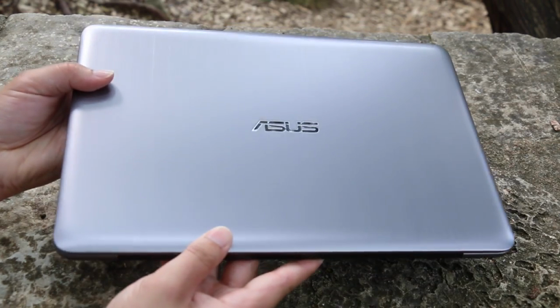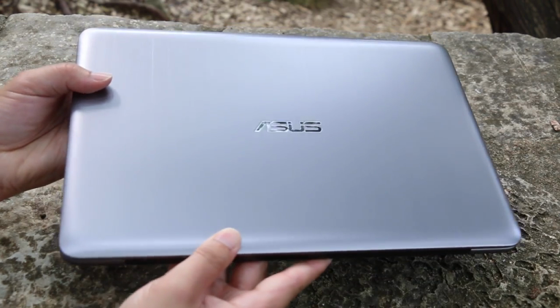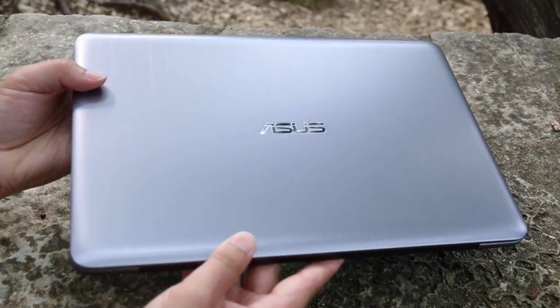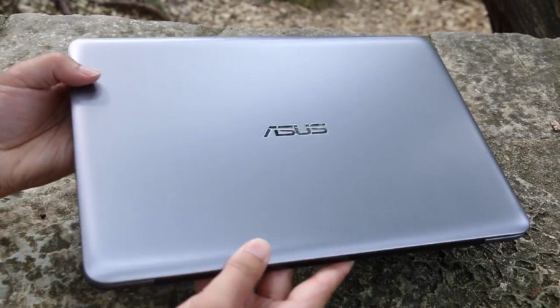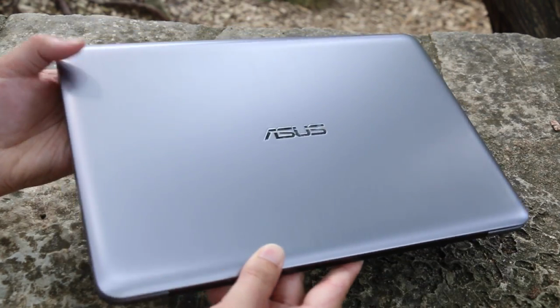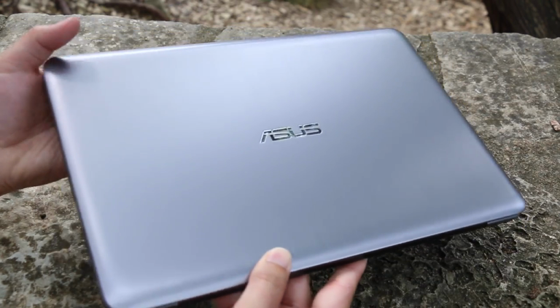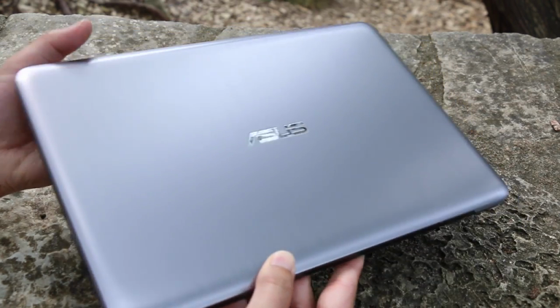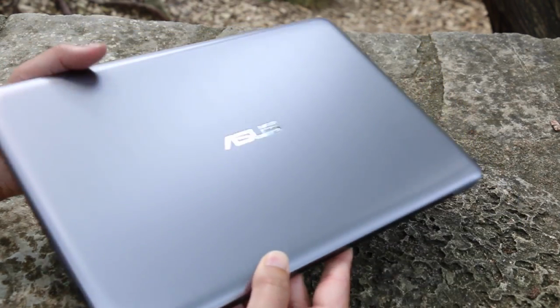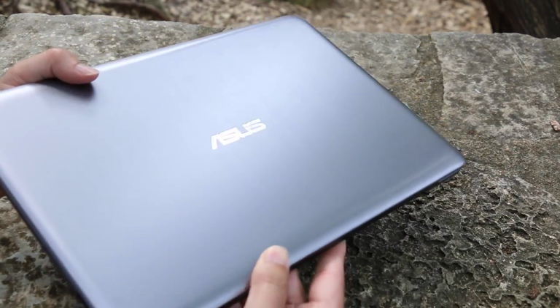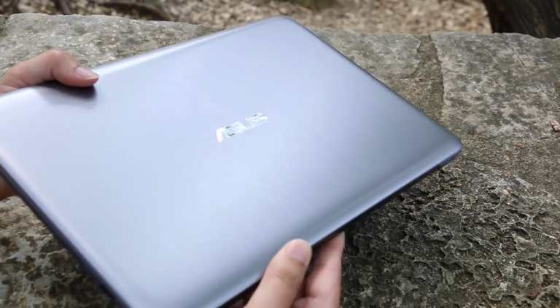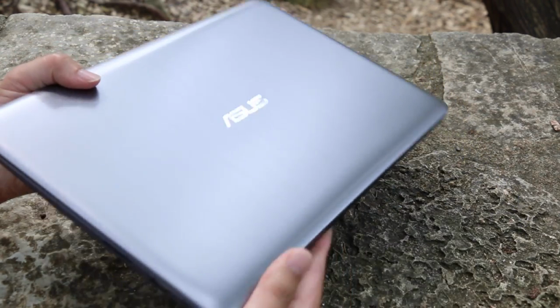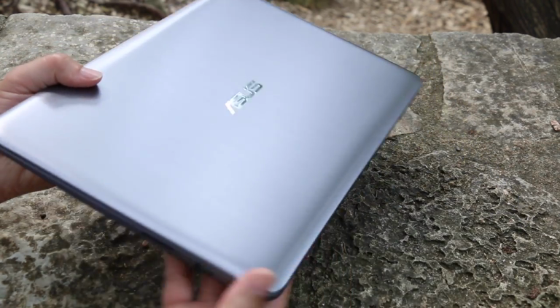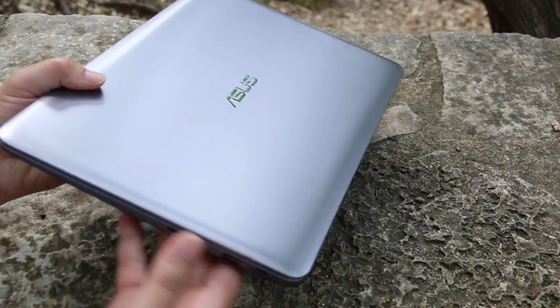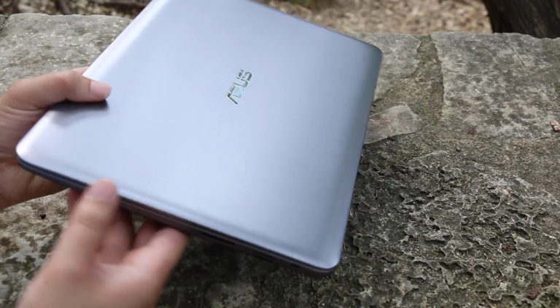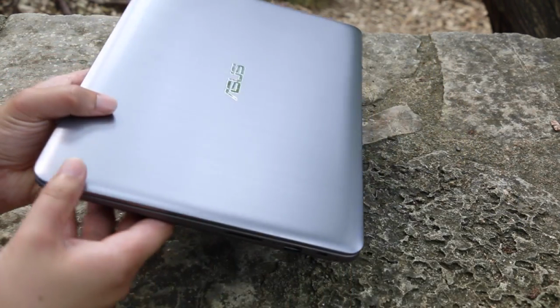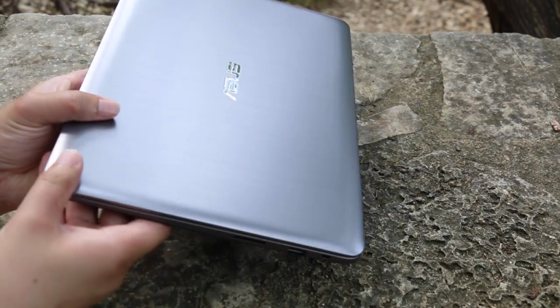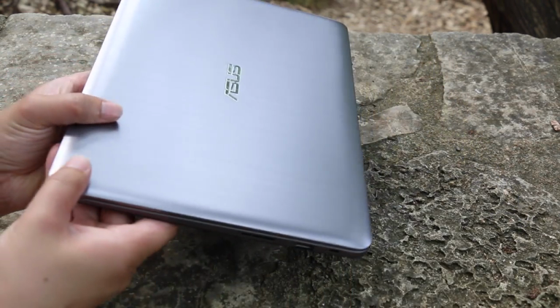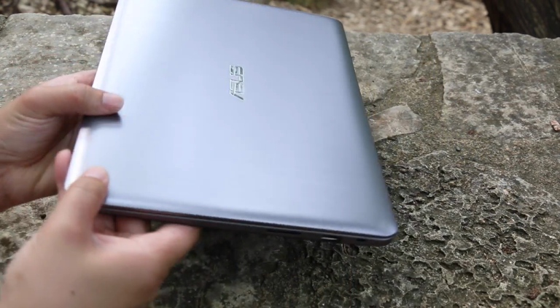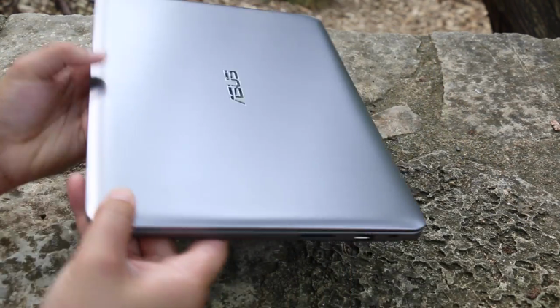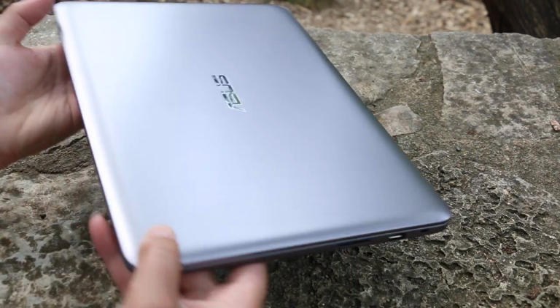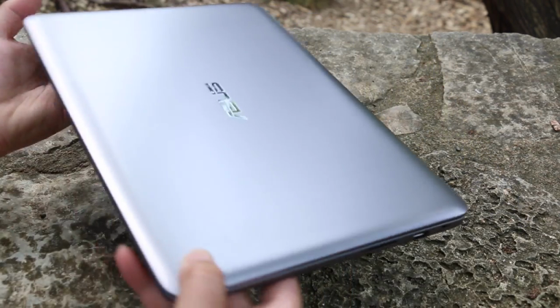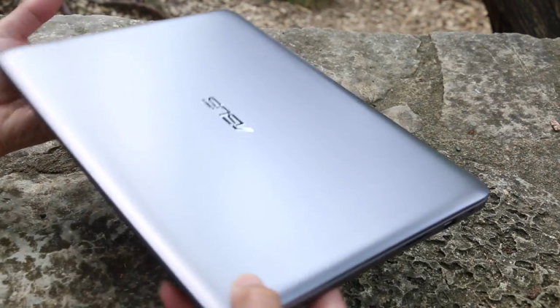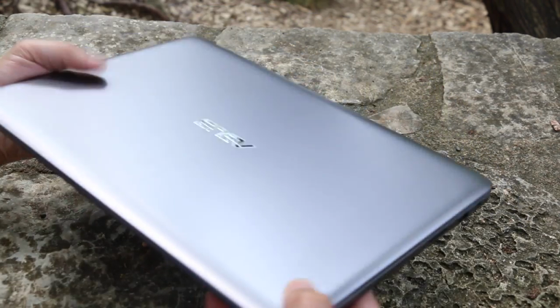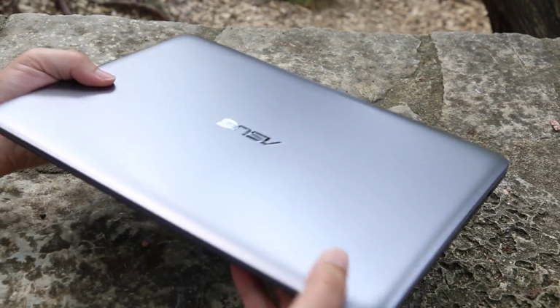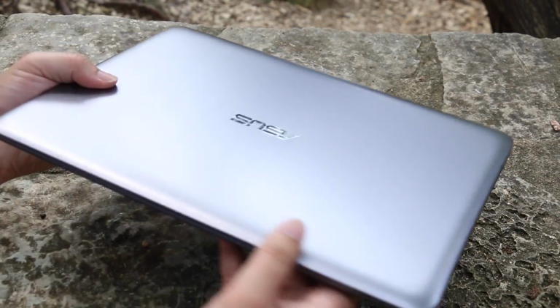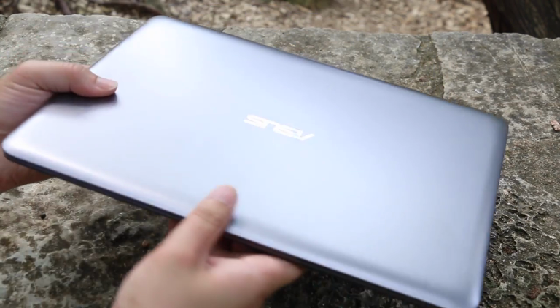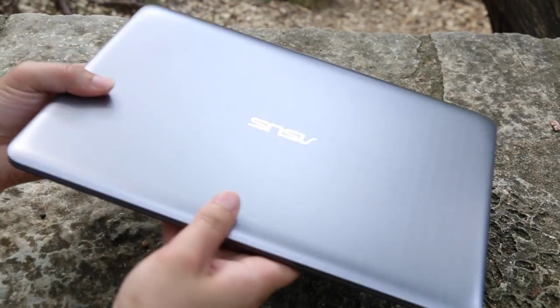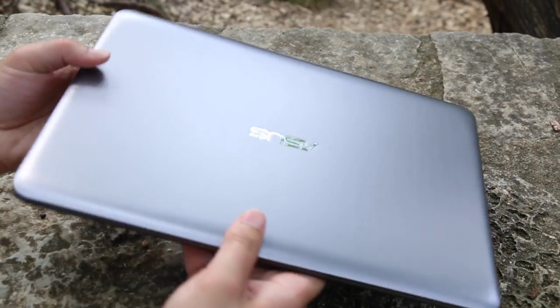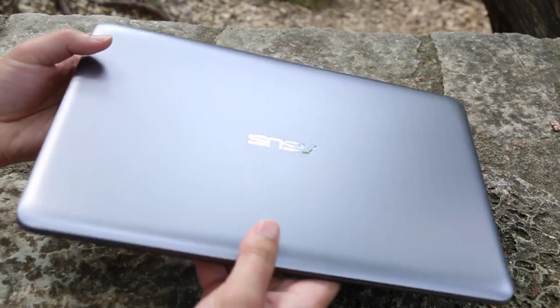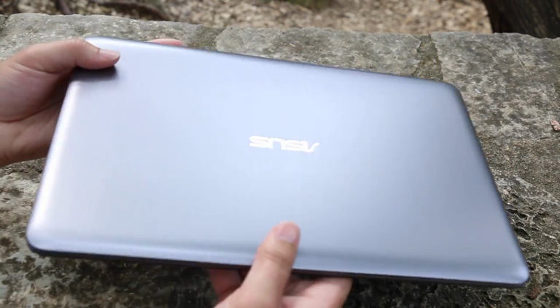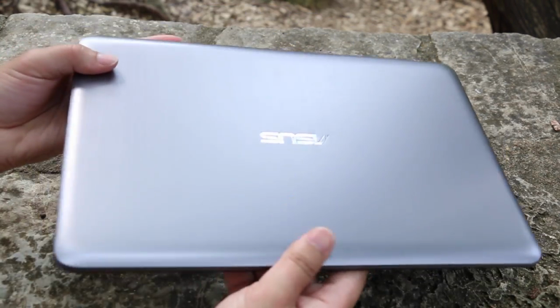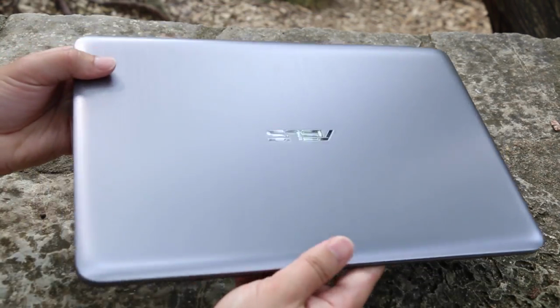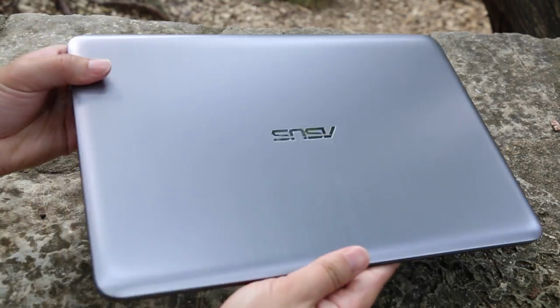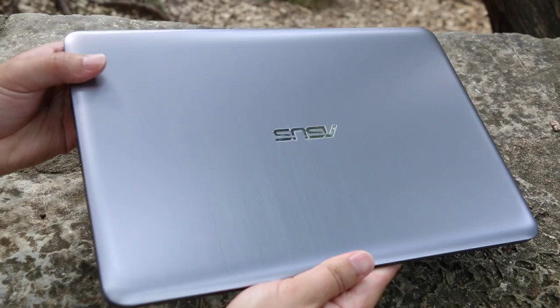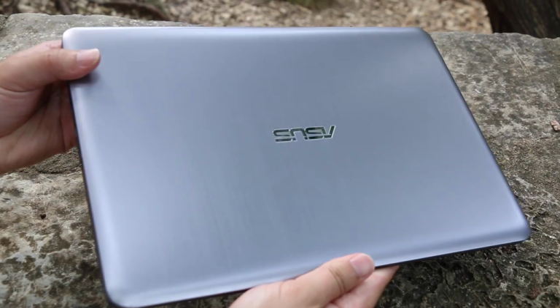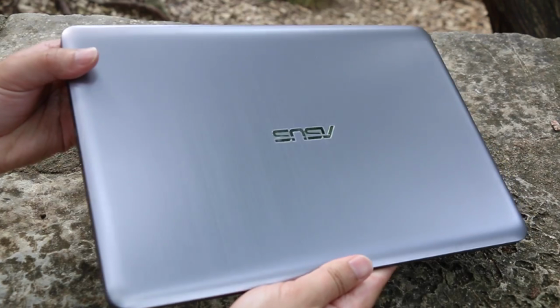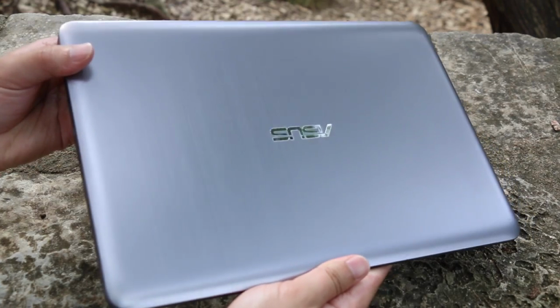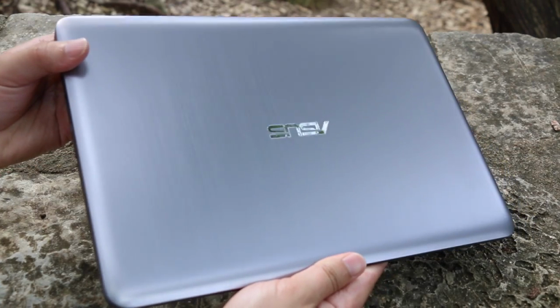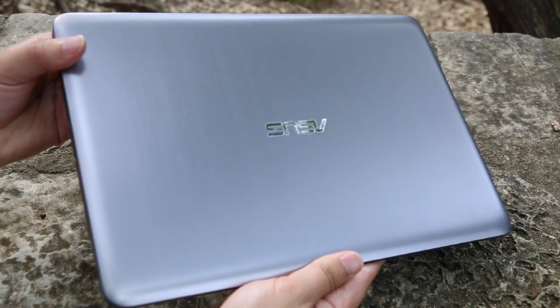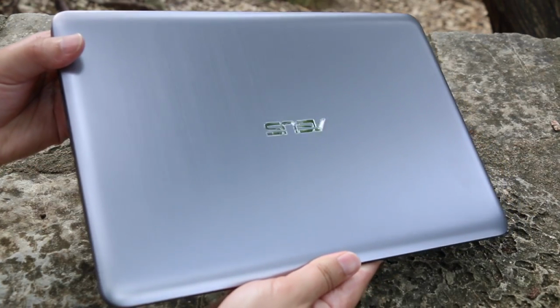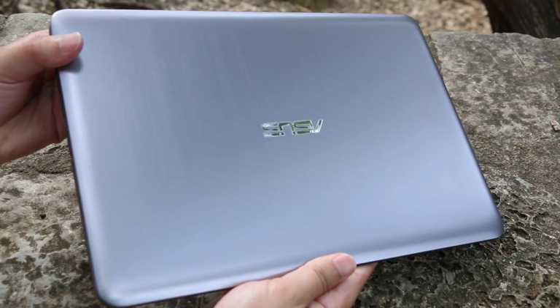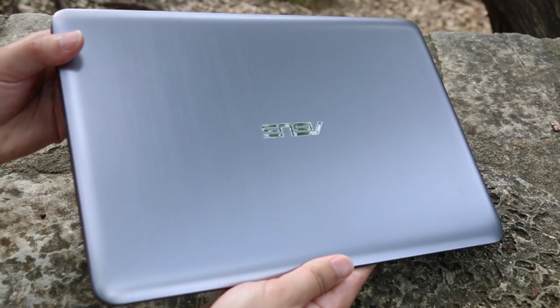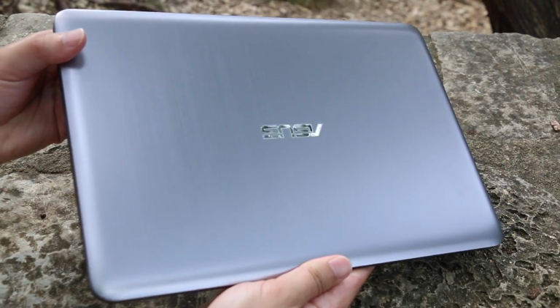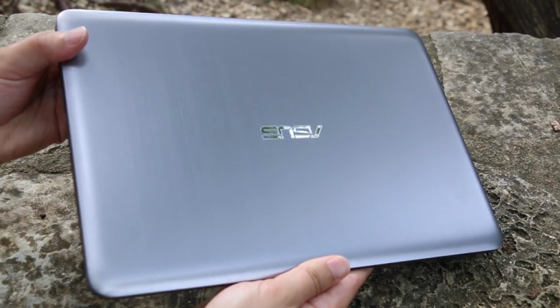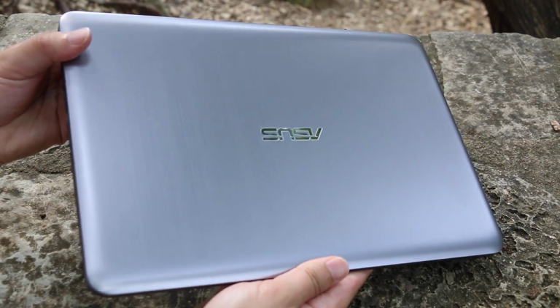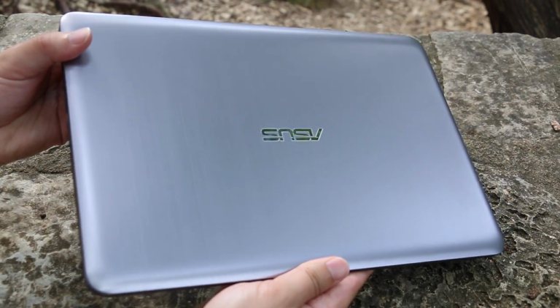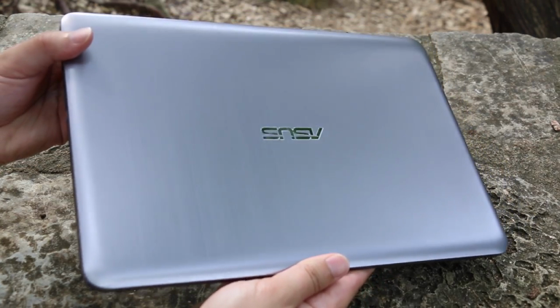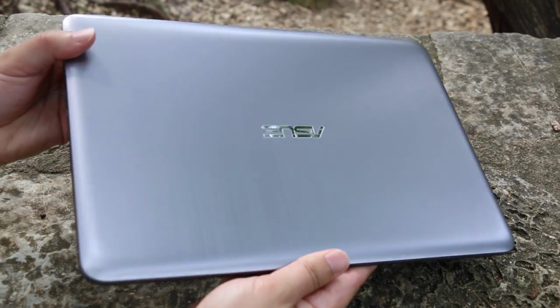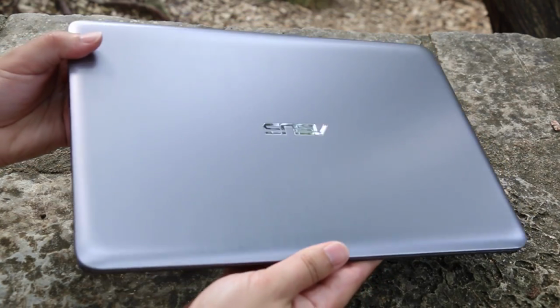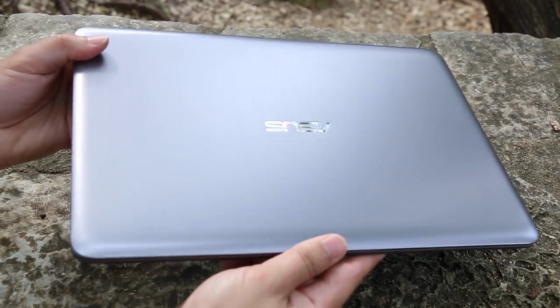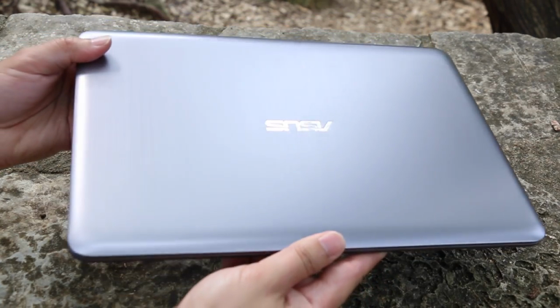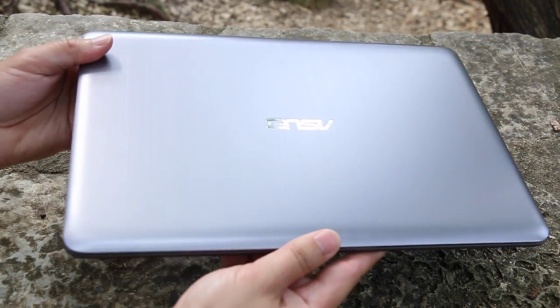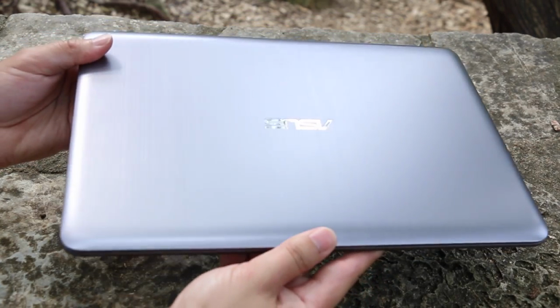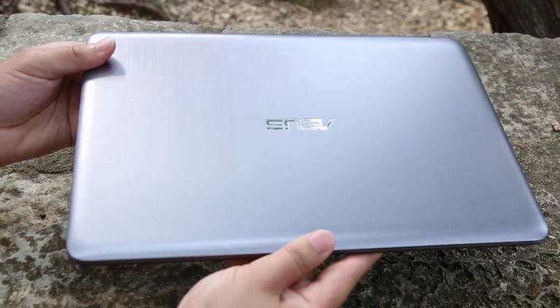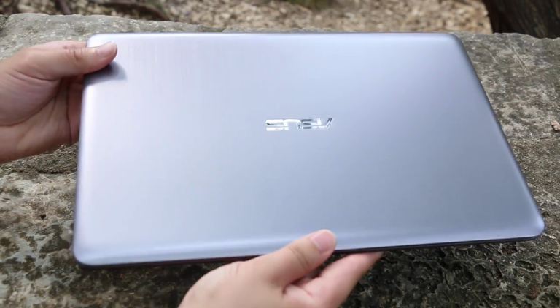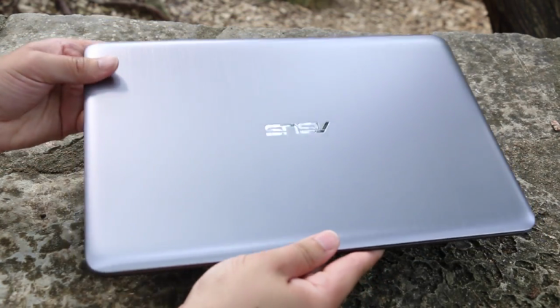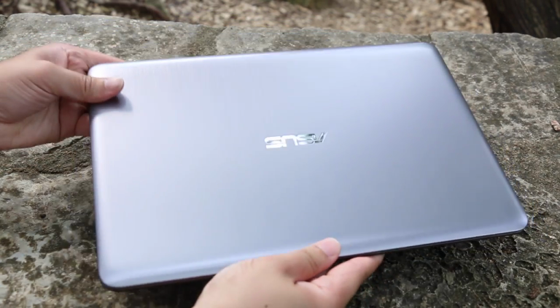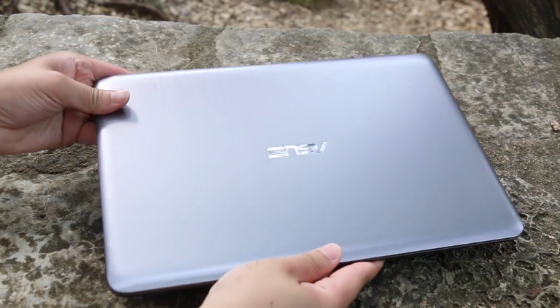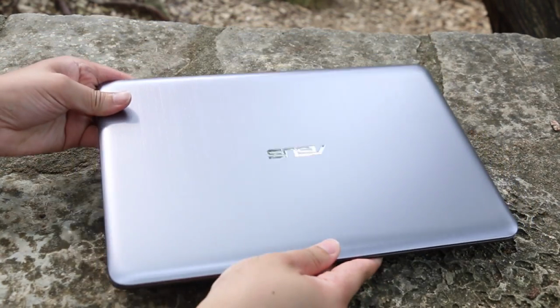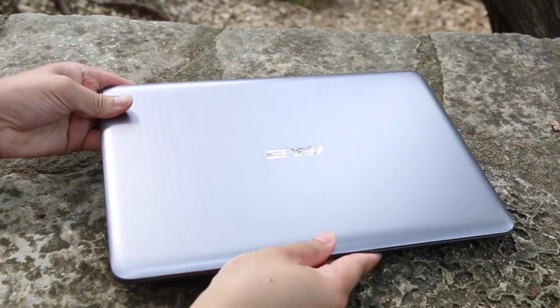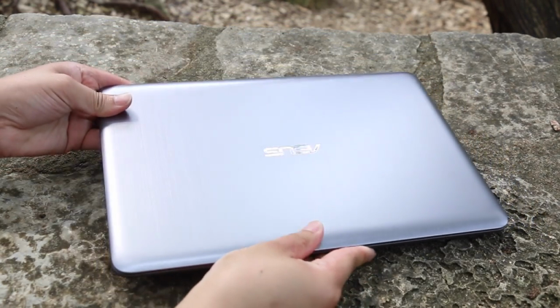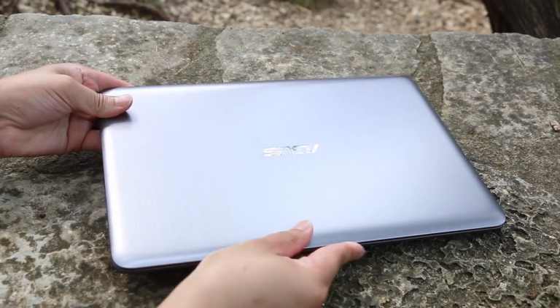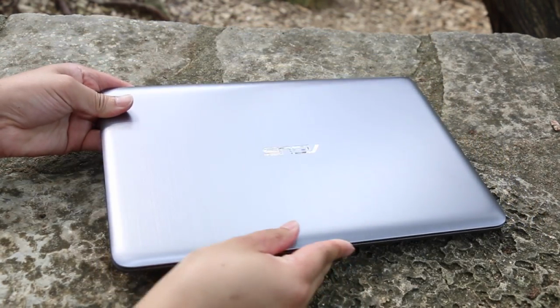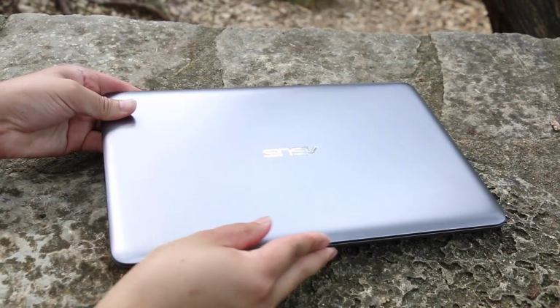Alright guys, this completes my full review on the Asus Vivobook E403SA. If you guys enjoyed it, please be sure to smash that like button and don't forget to subscribe.